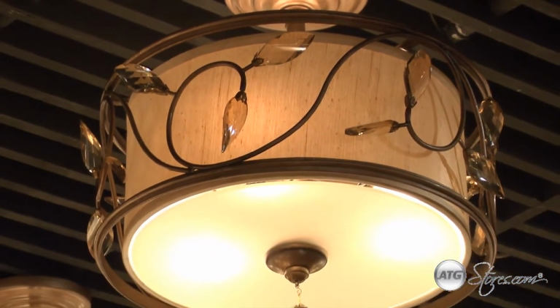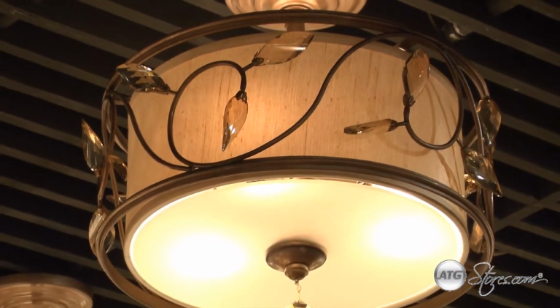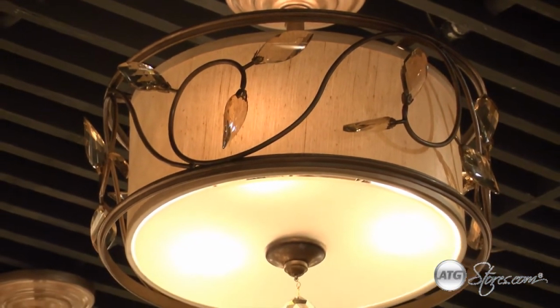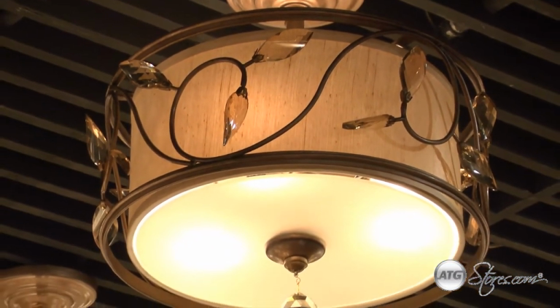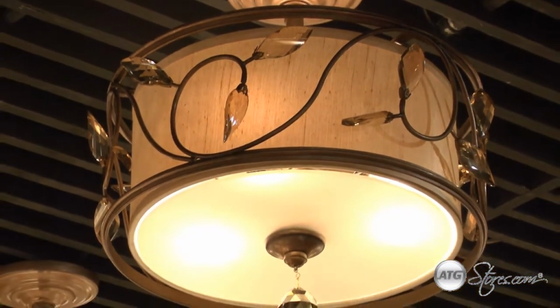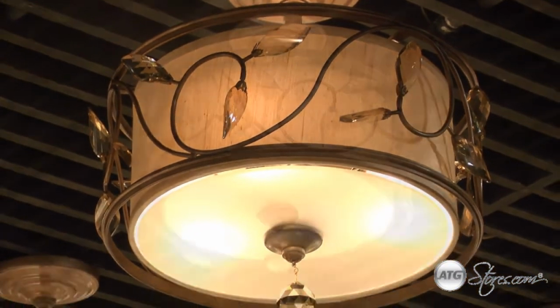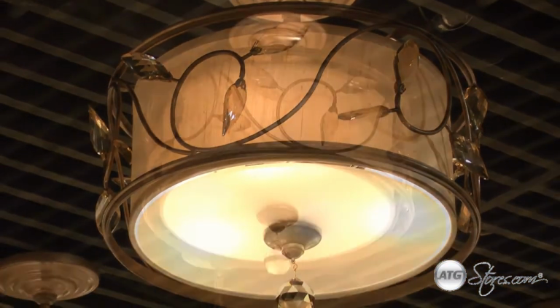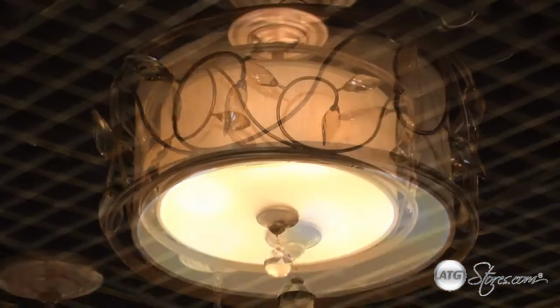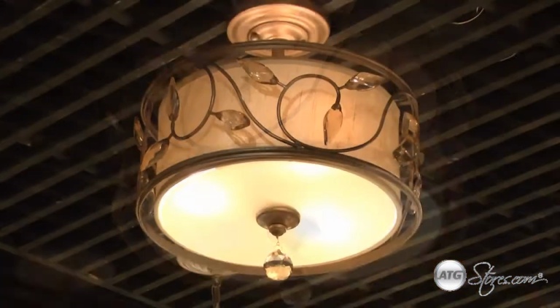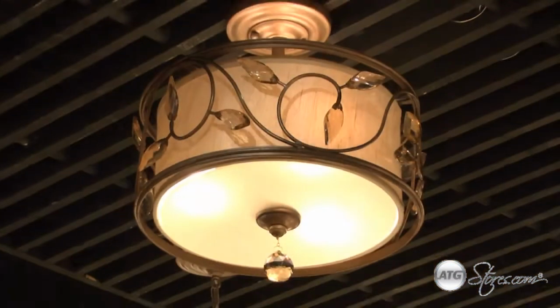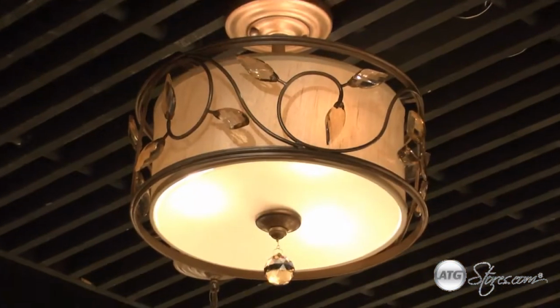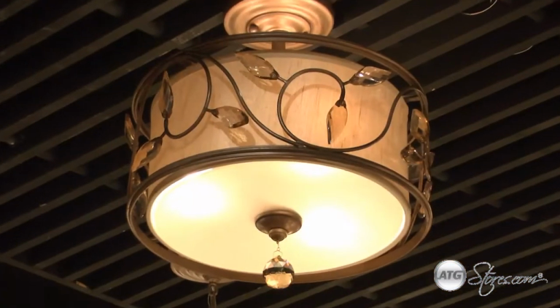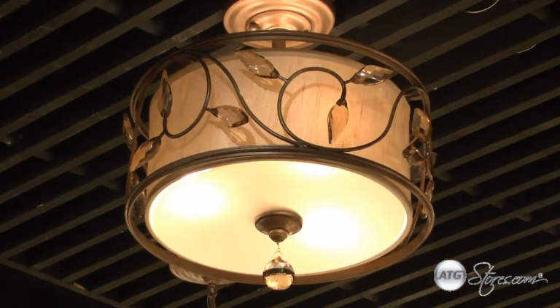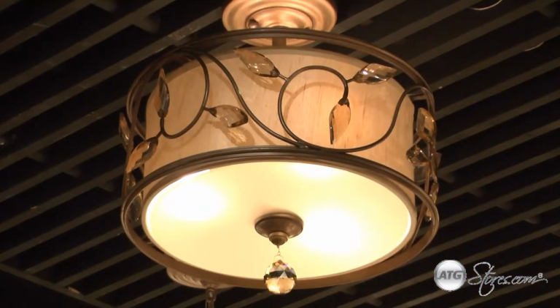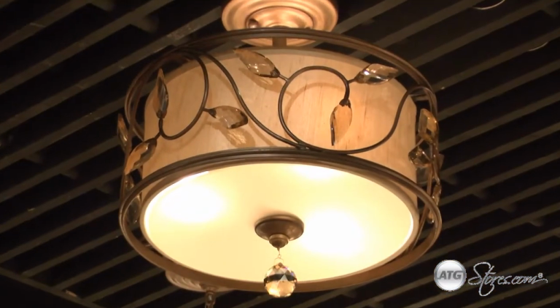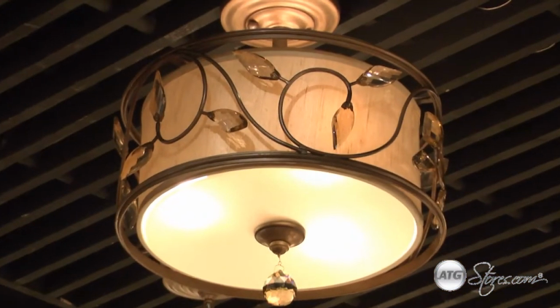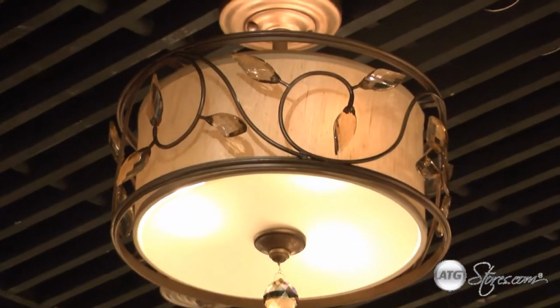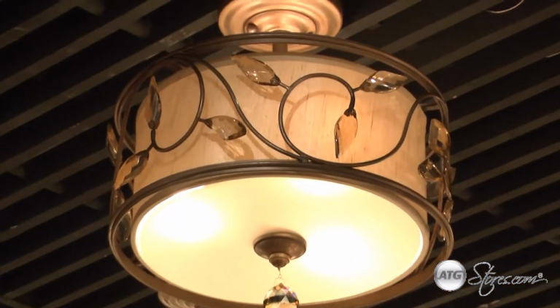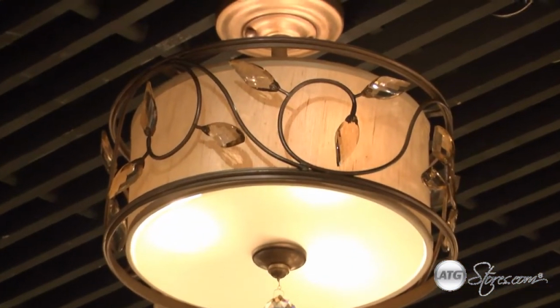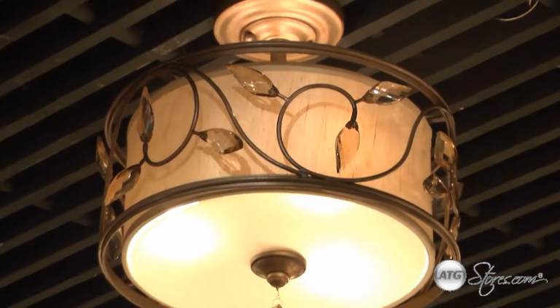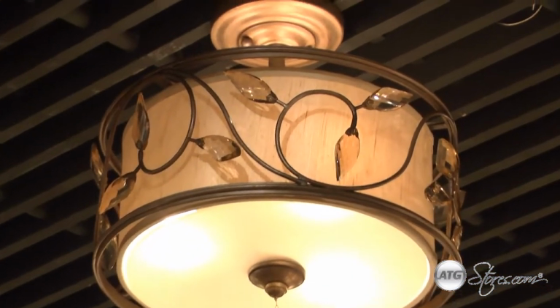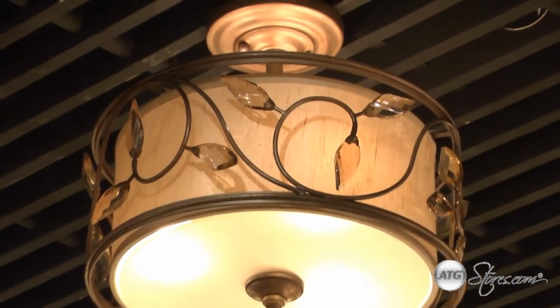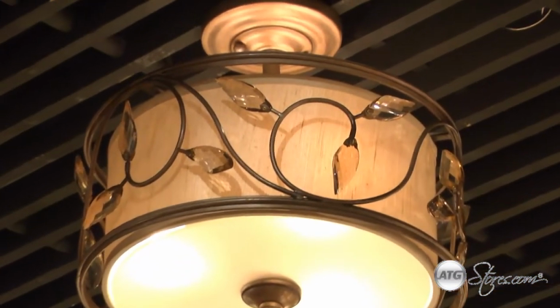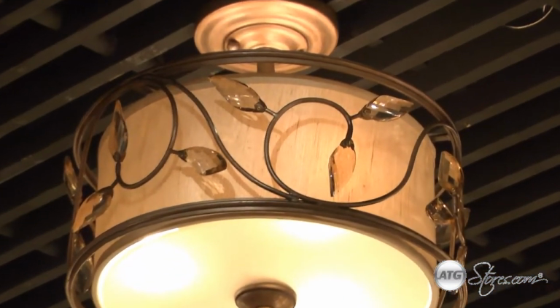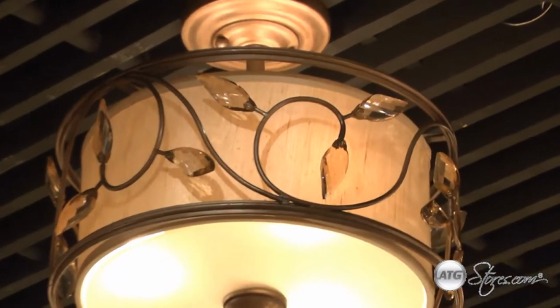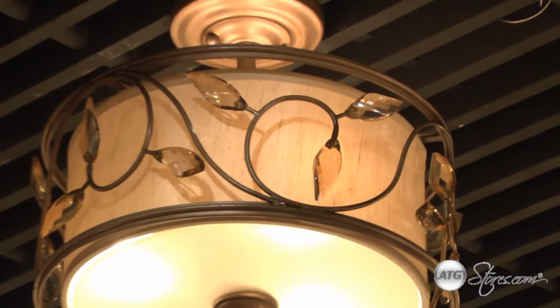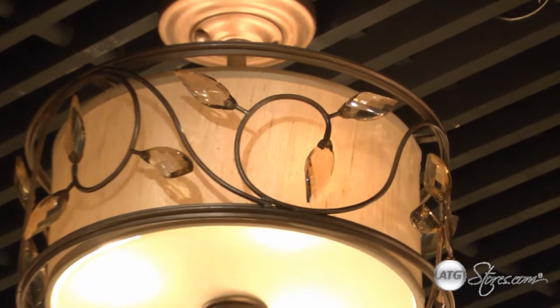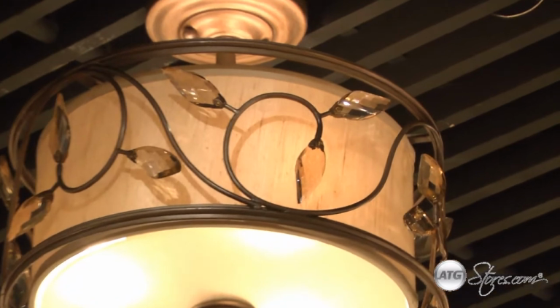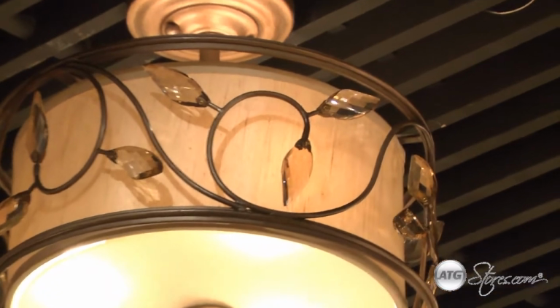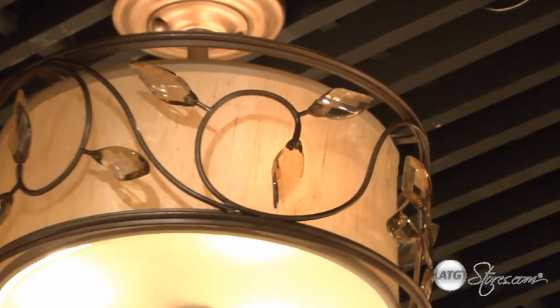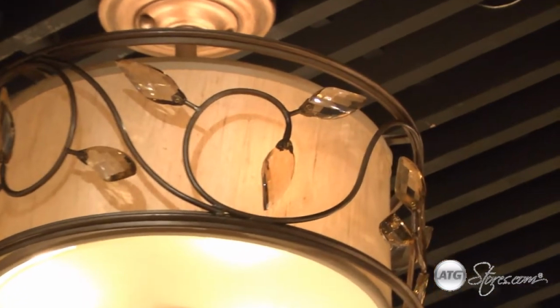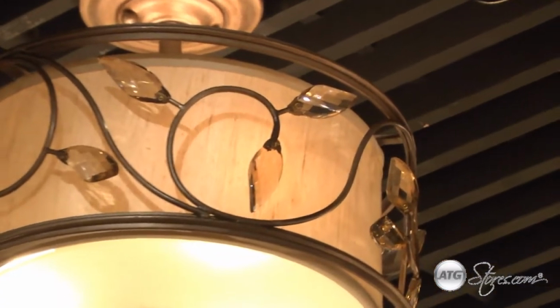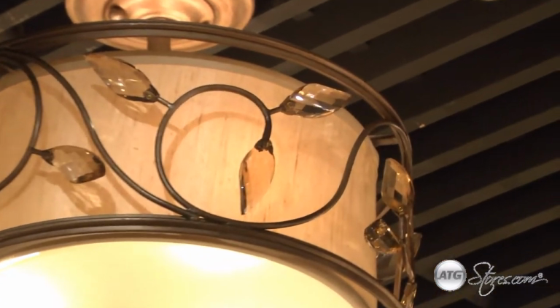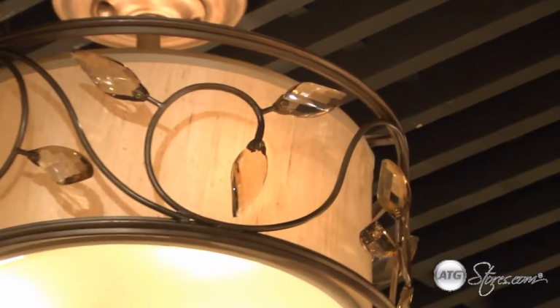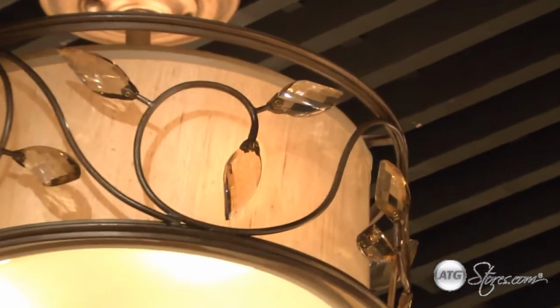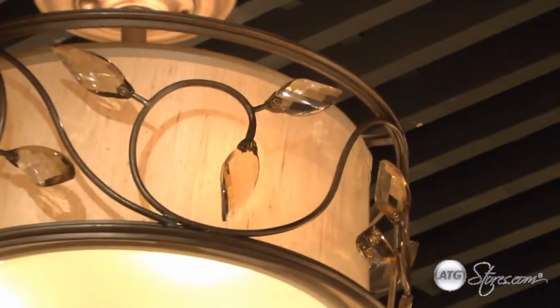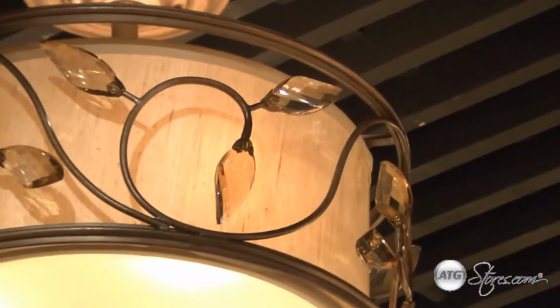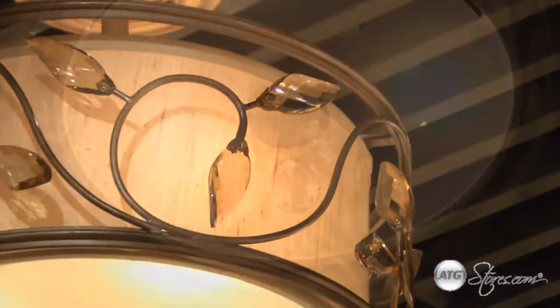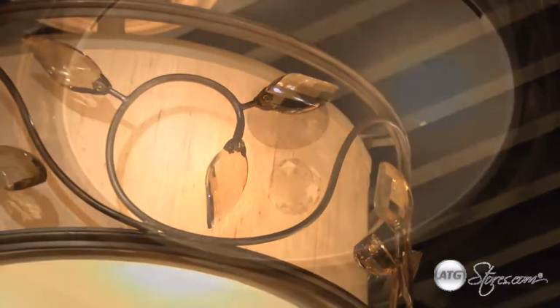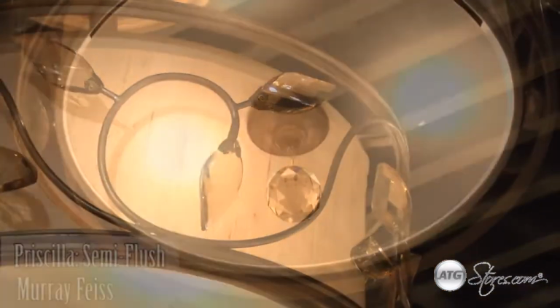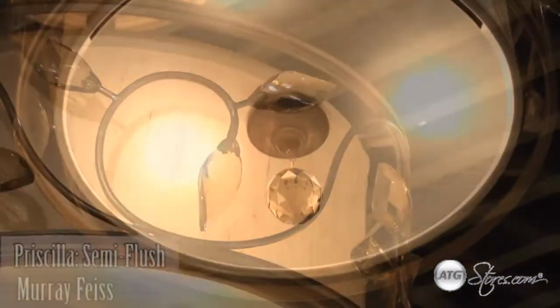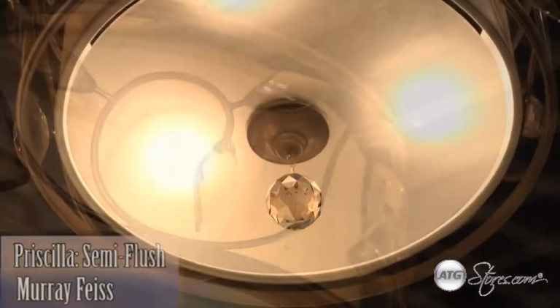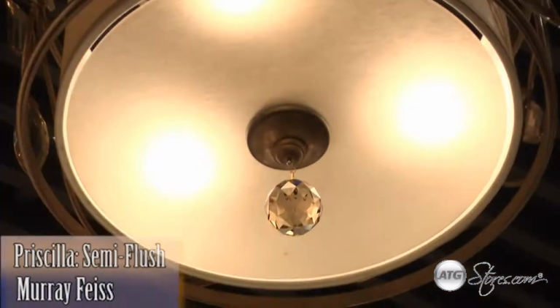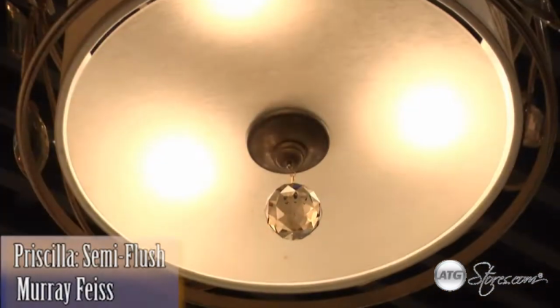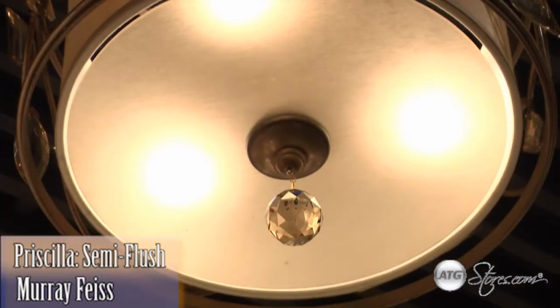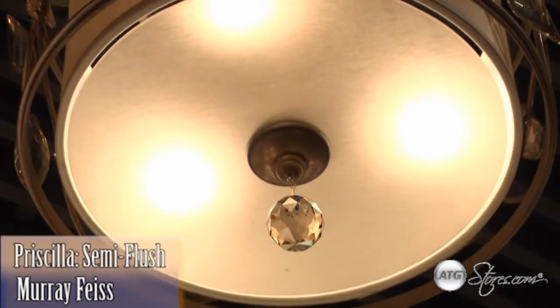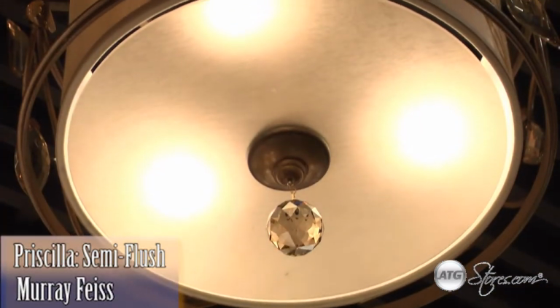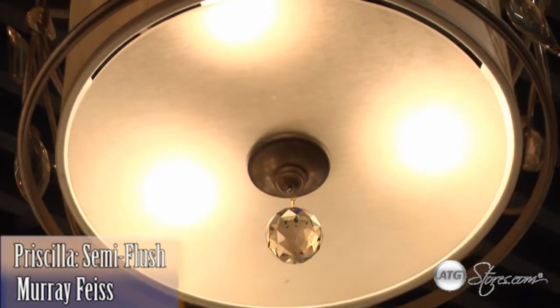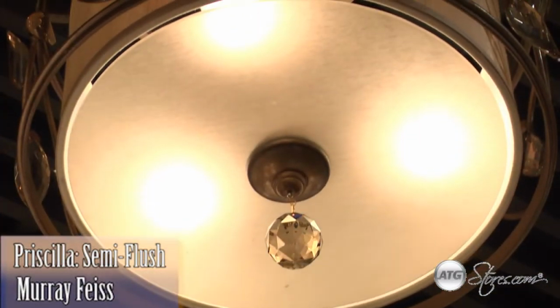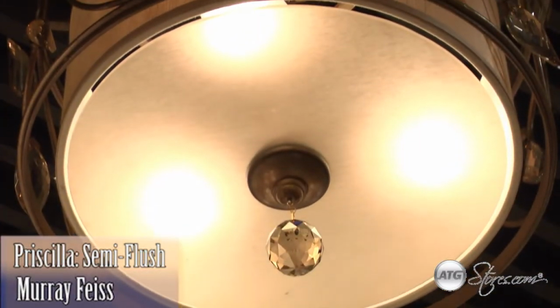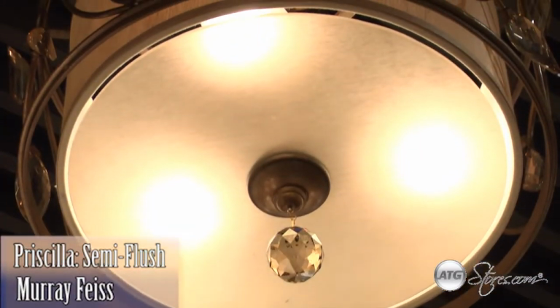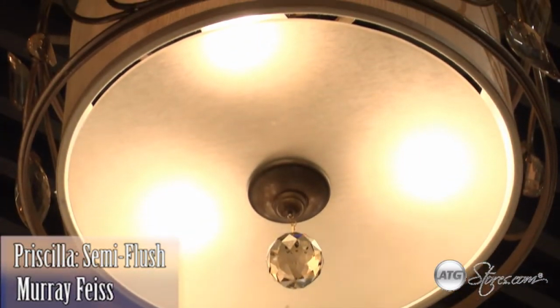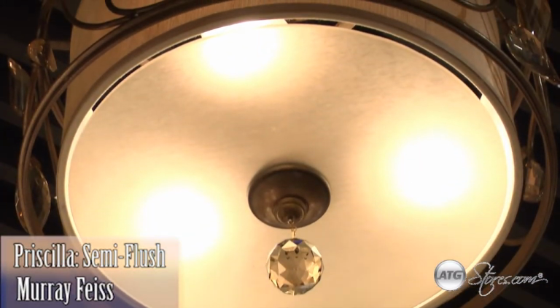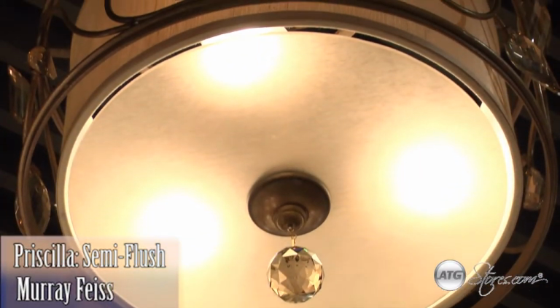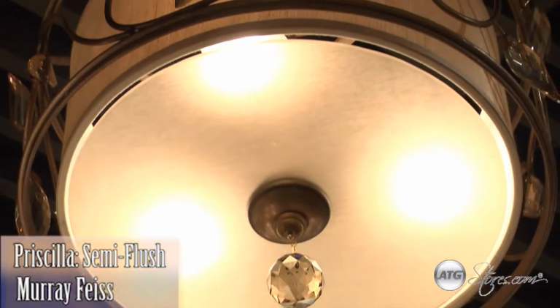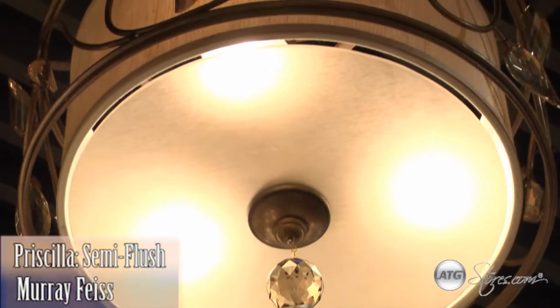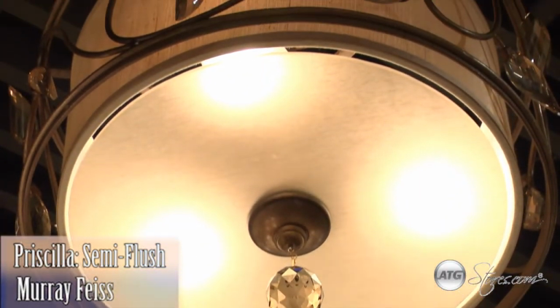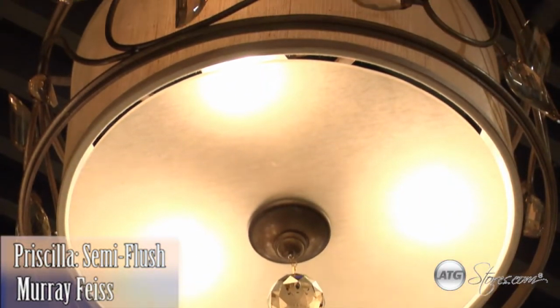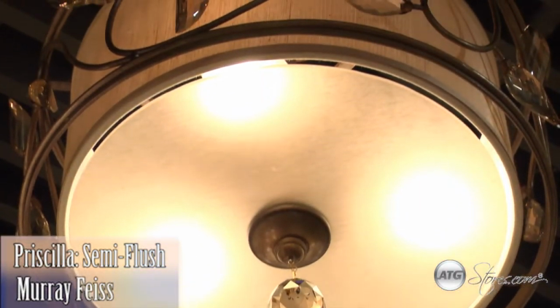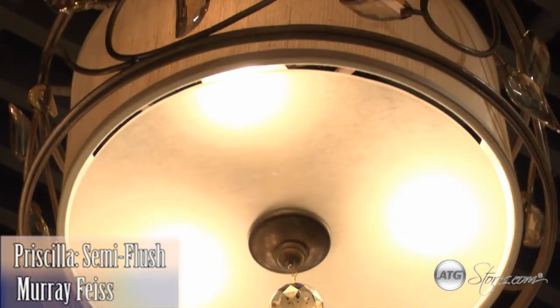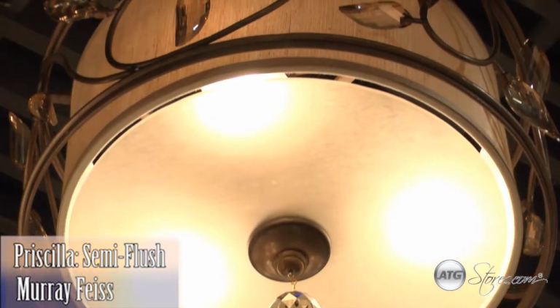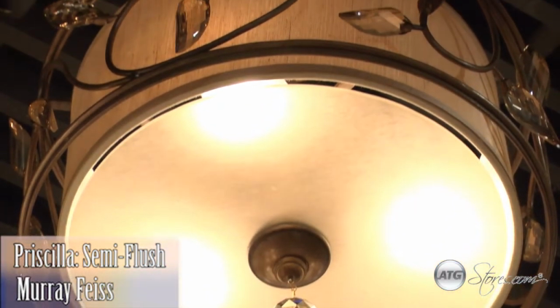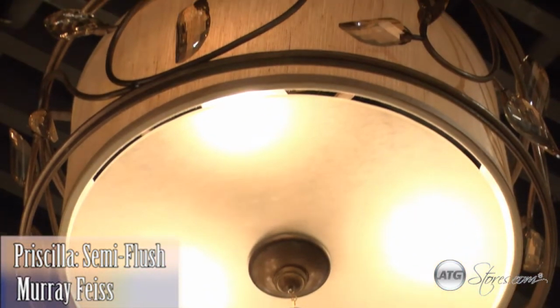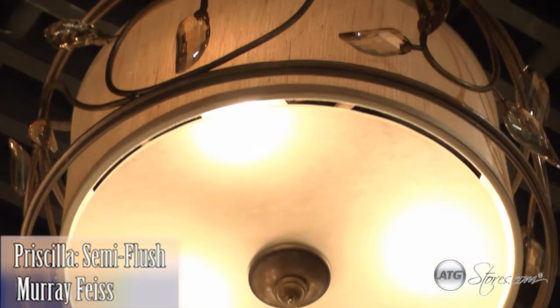The Priscilla fixtures are a stunning way to enhance the ambiance of any space while remaining efficient and durable for years to come.